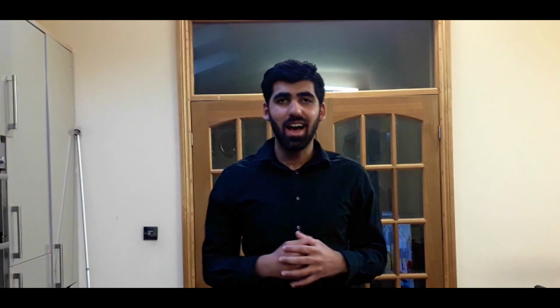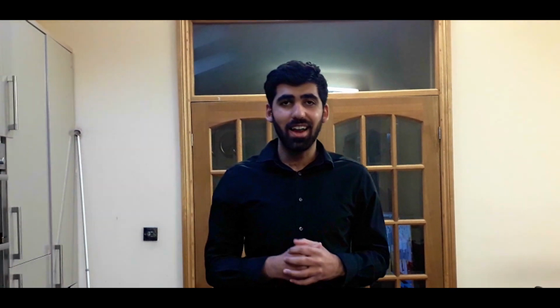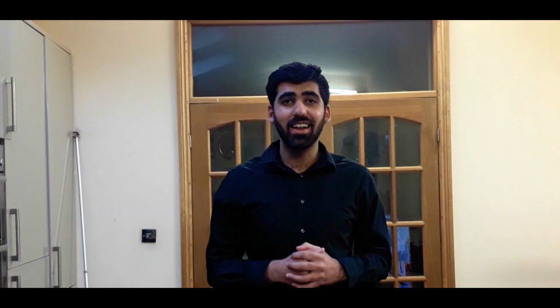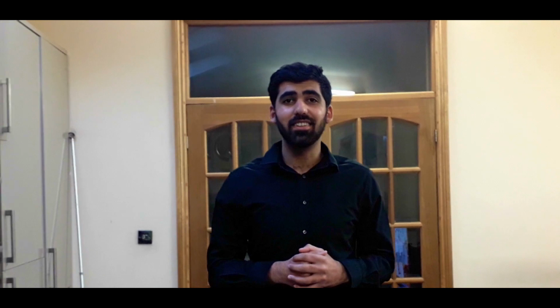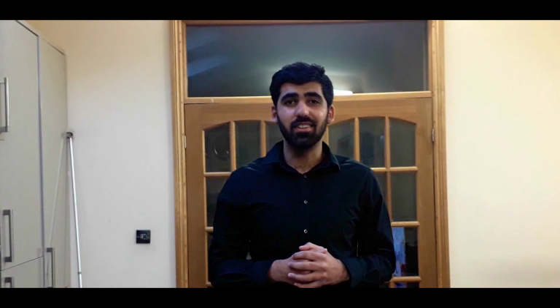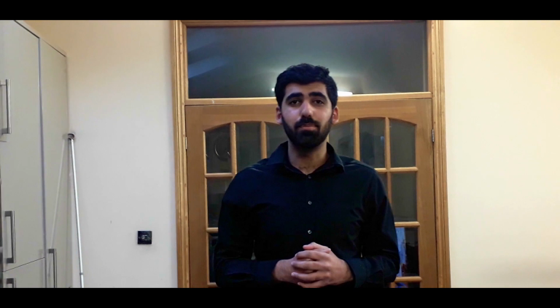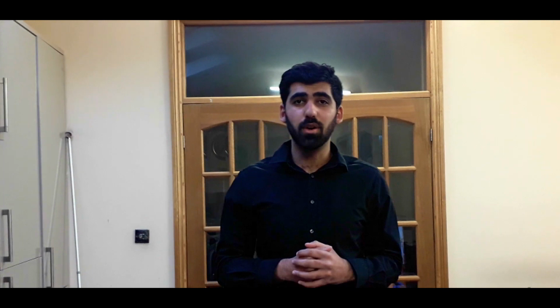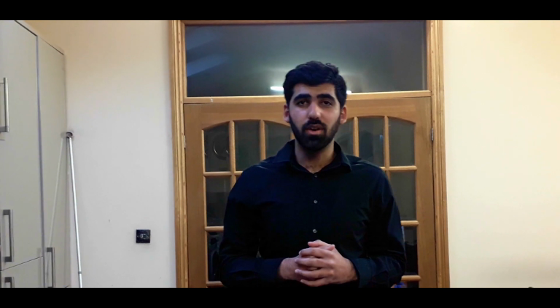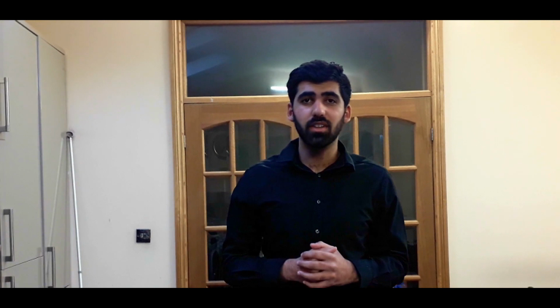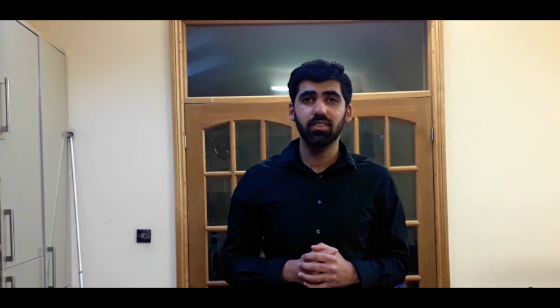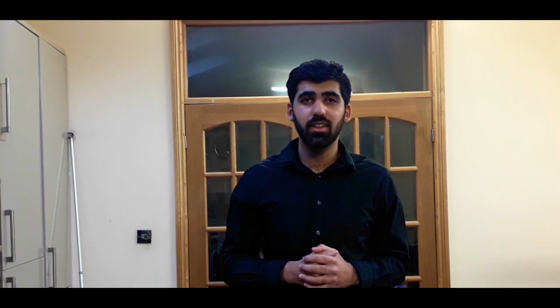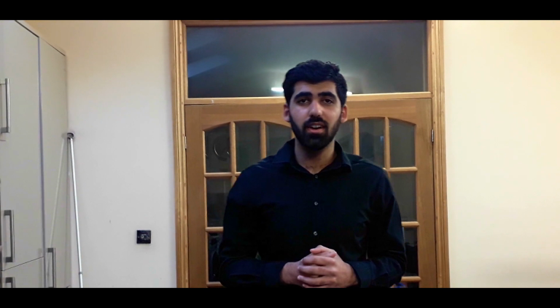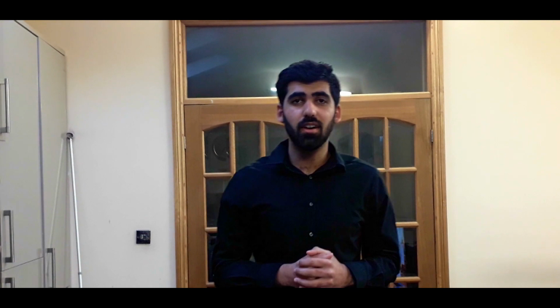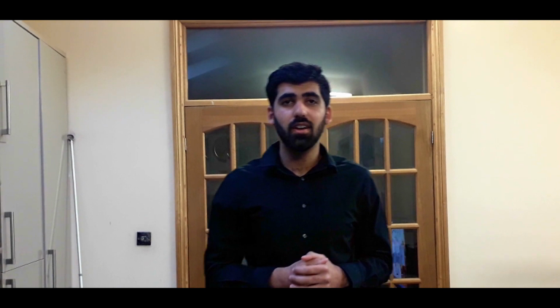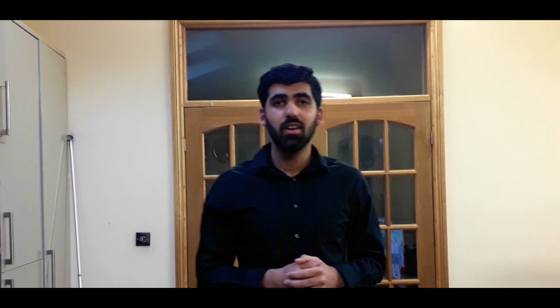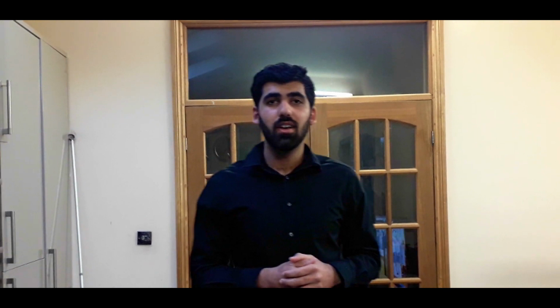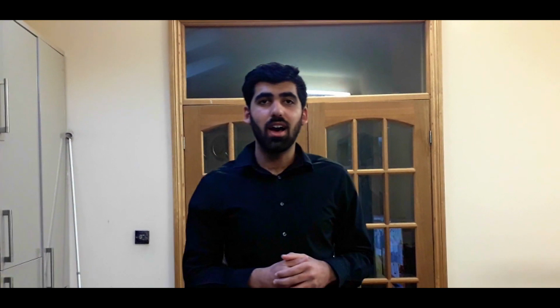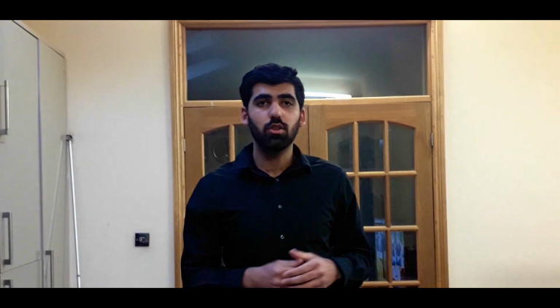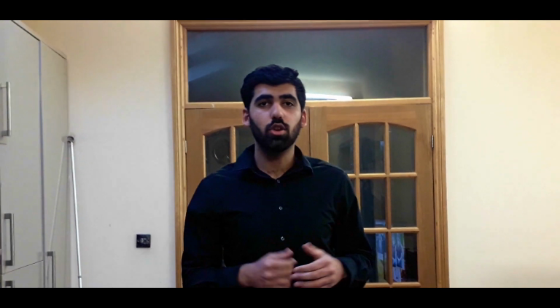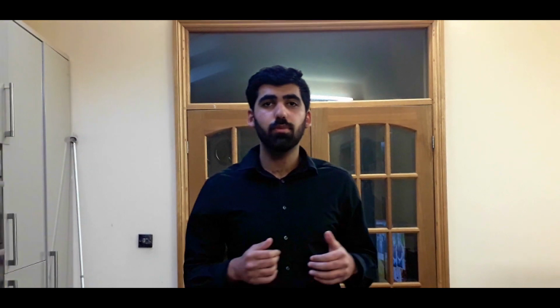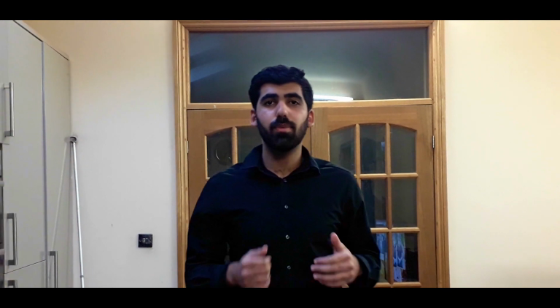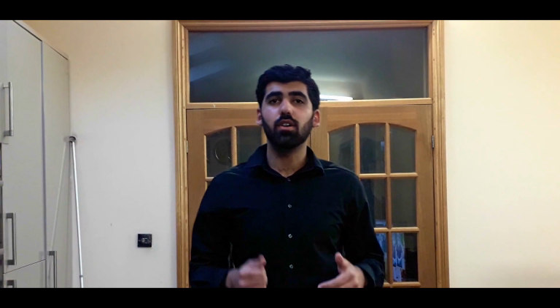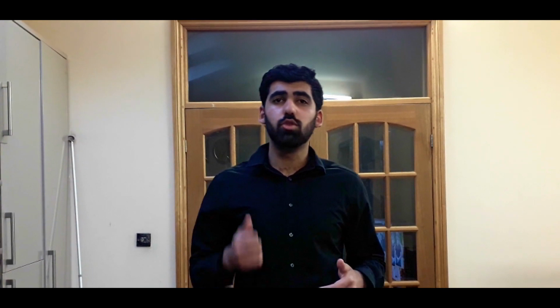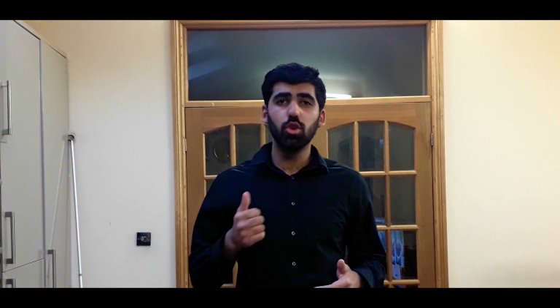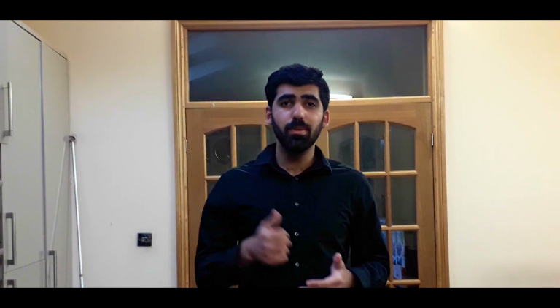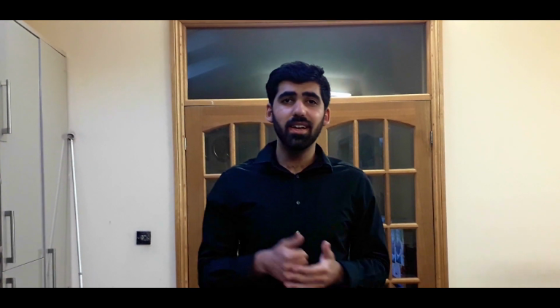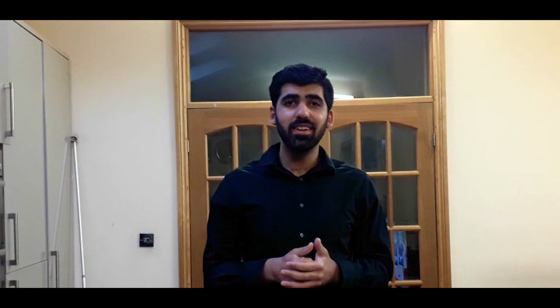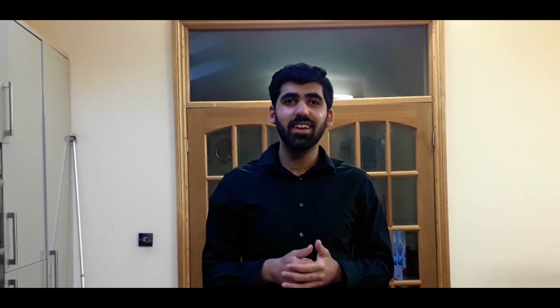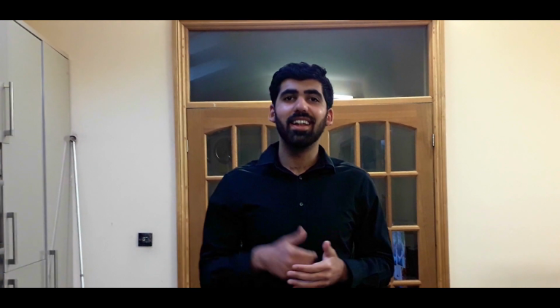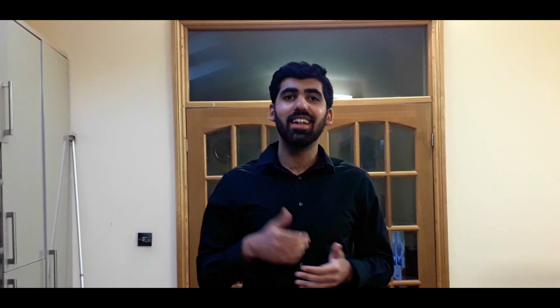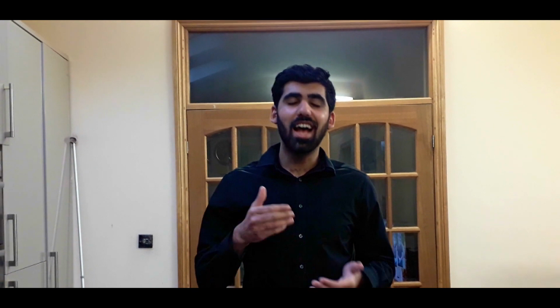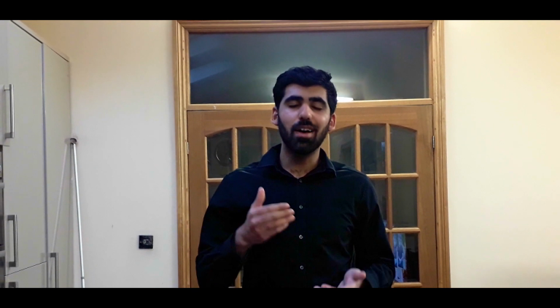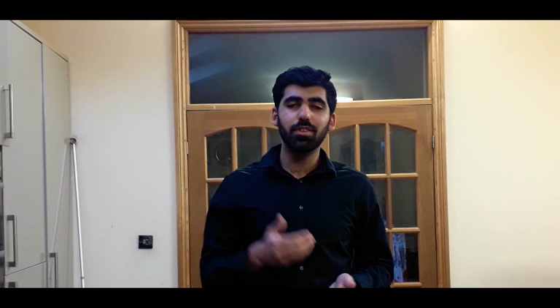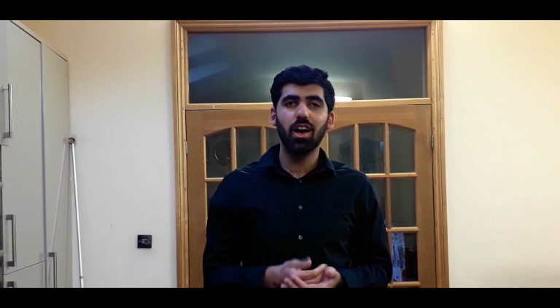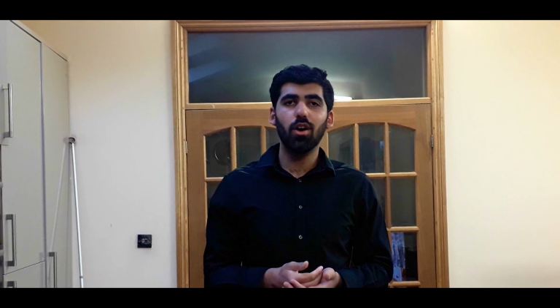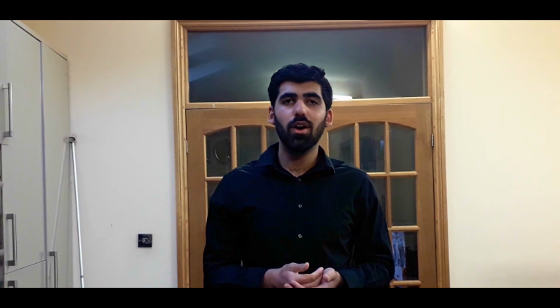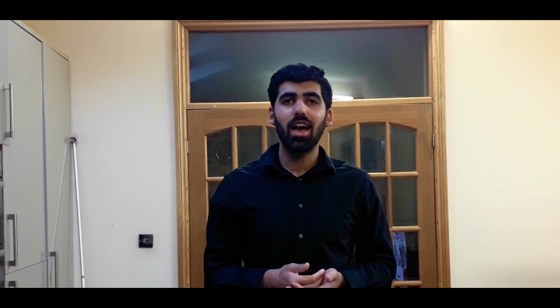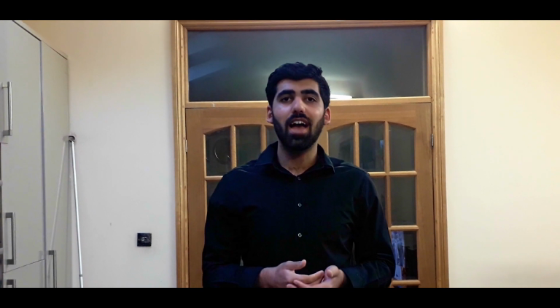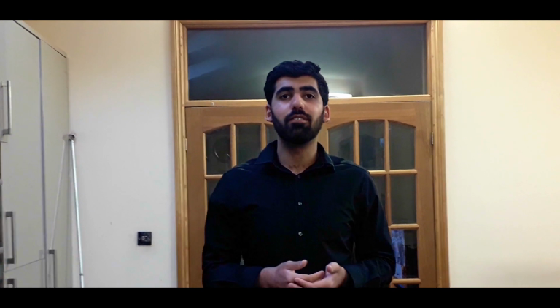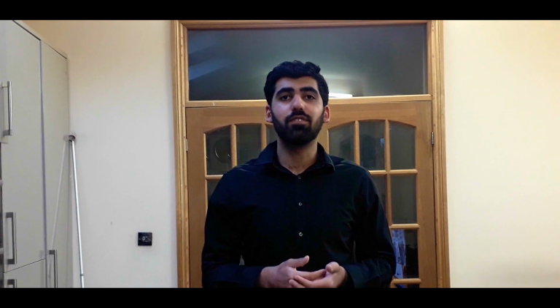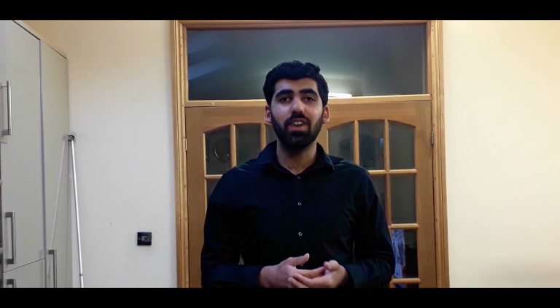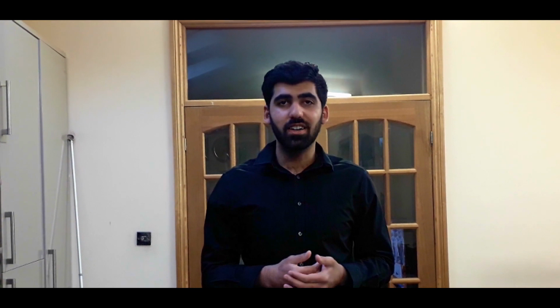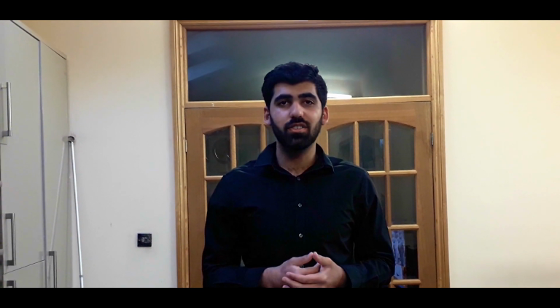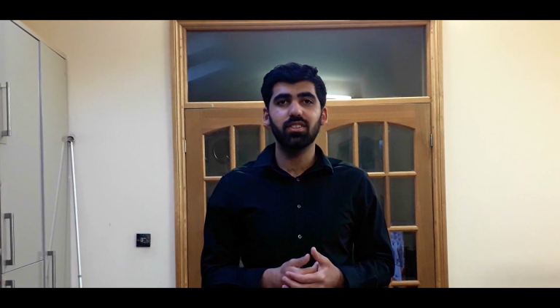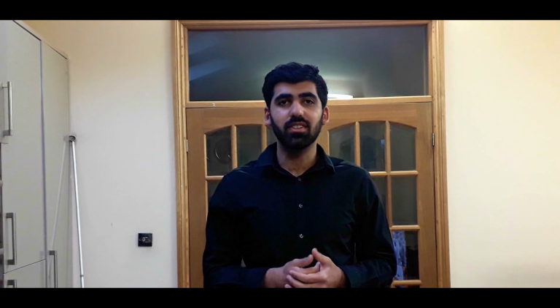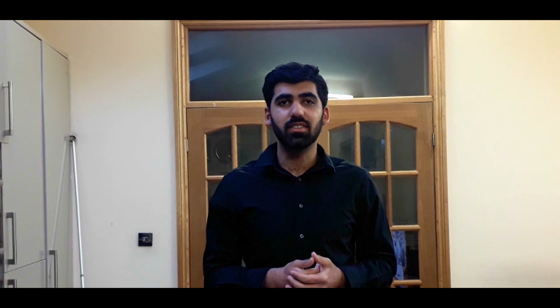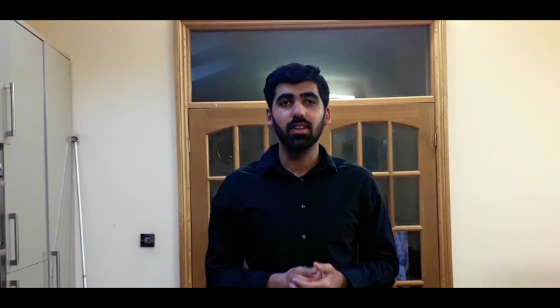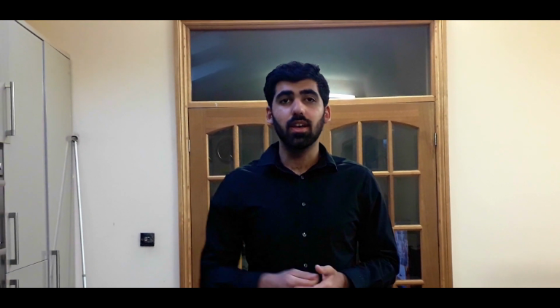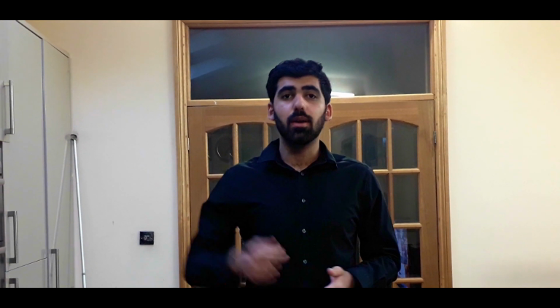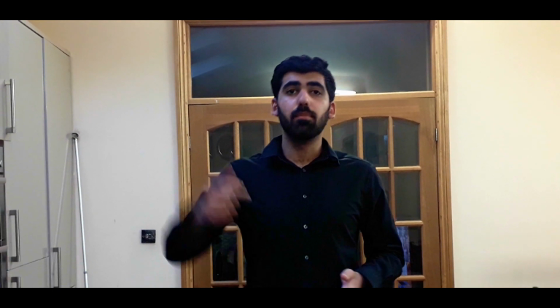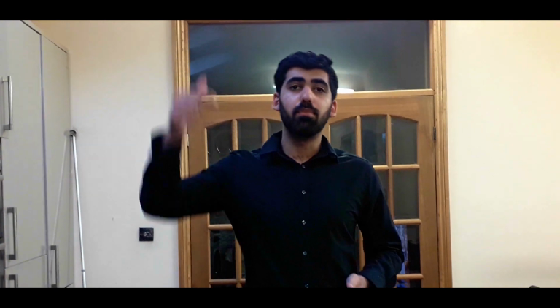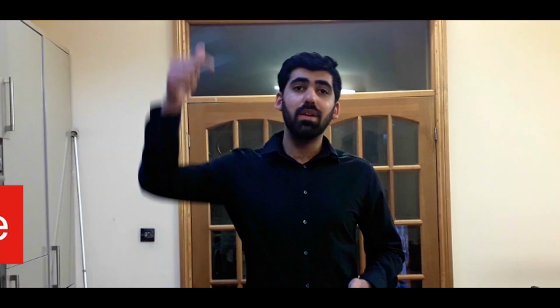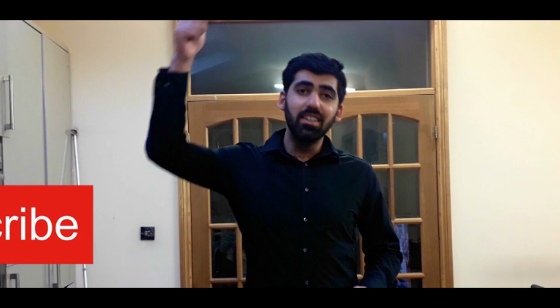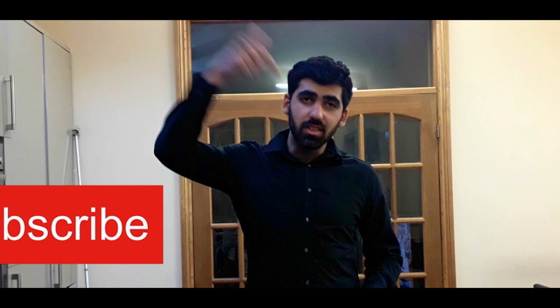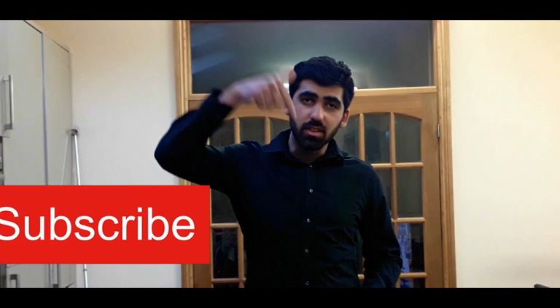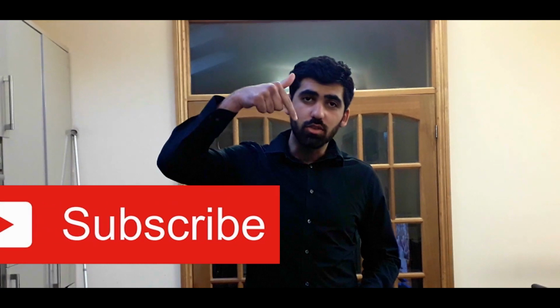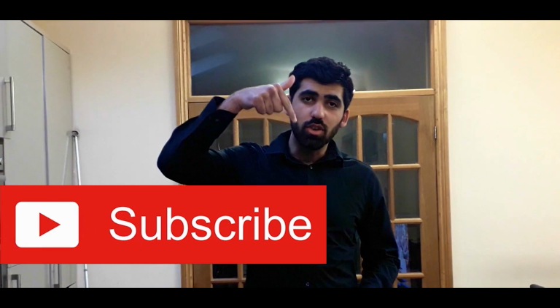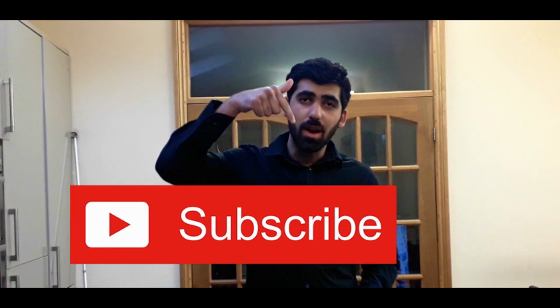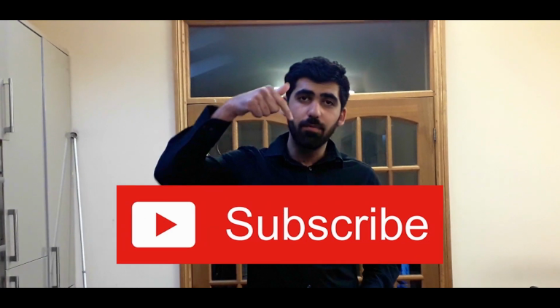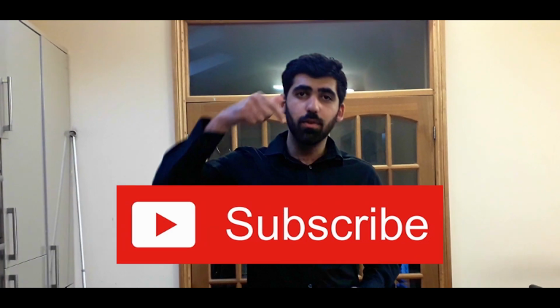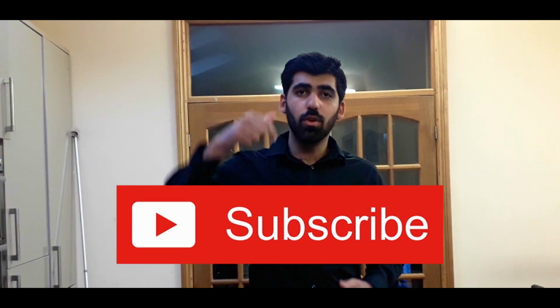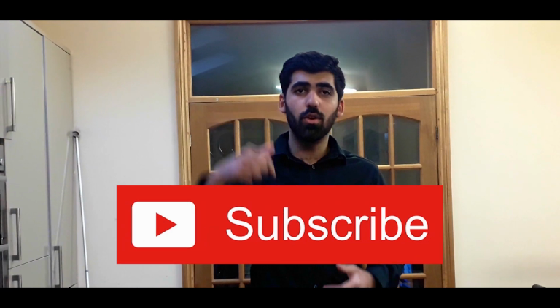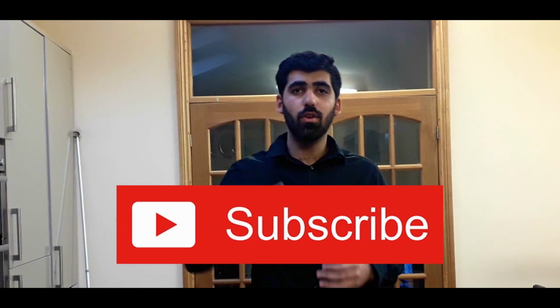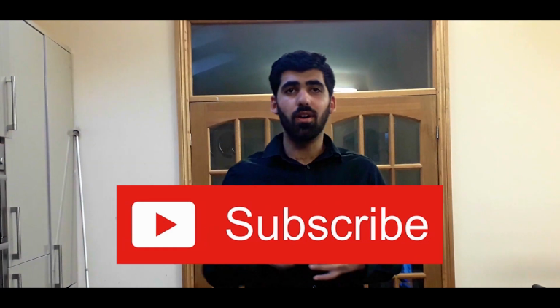Hi there, this is Bill Huss here. I talk about grooming, lifestyle and fragrances. Please subscribe for the aura.